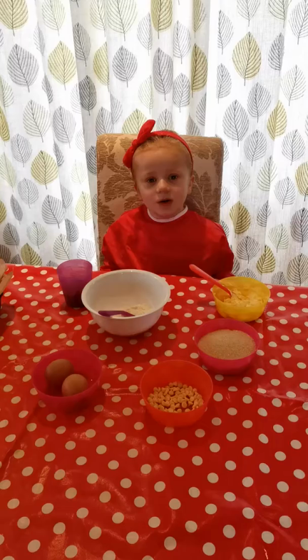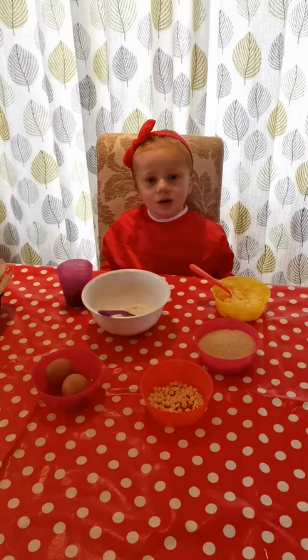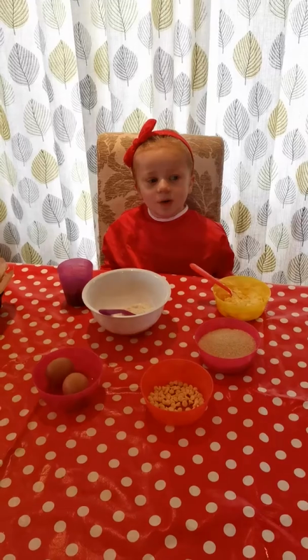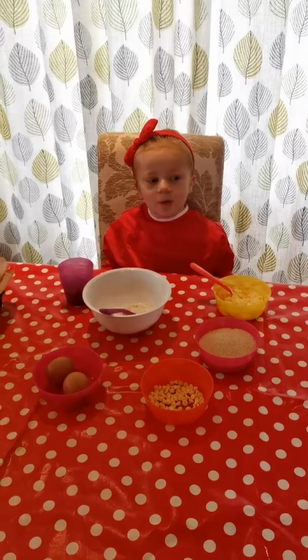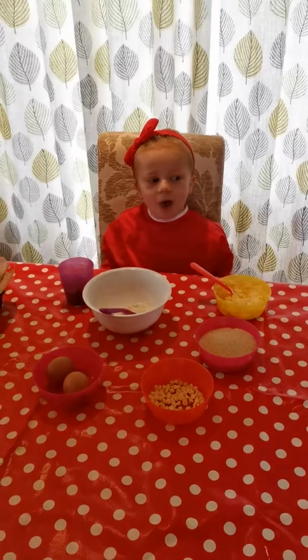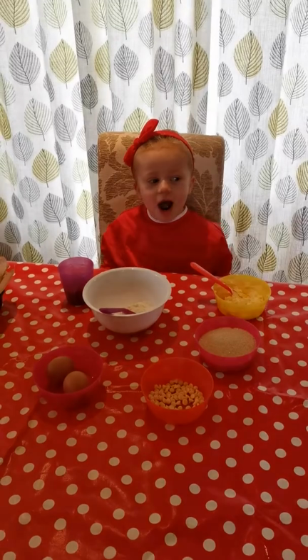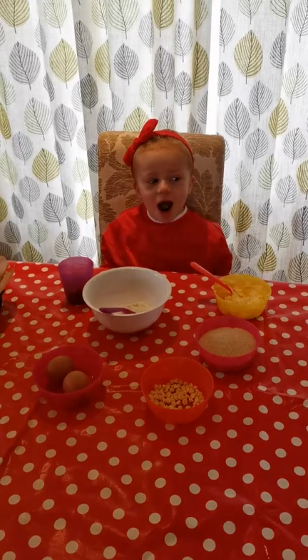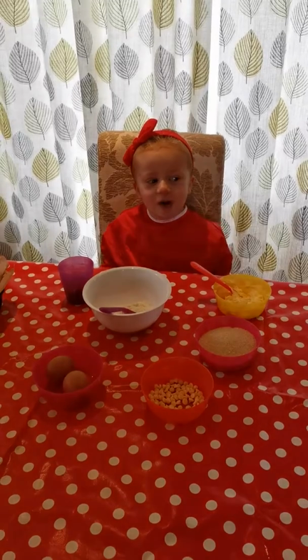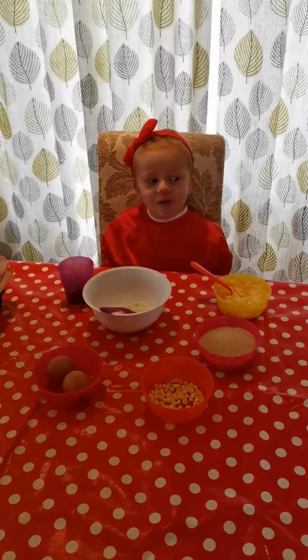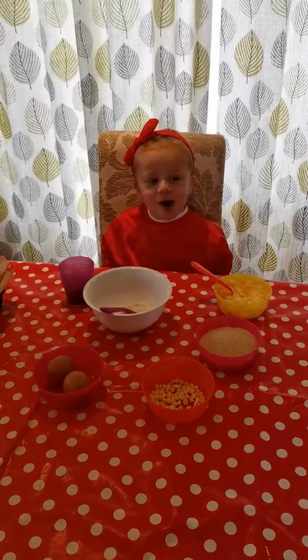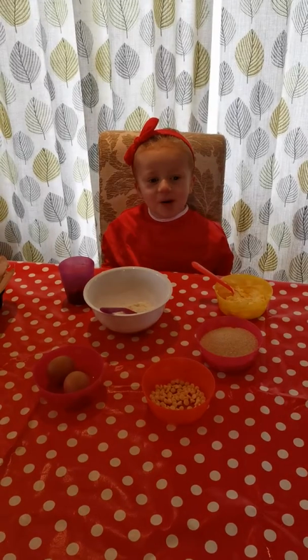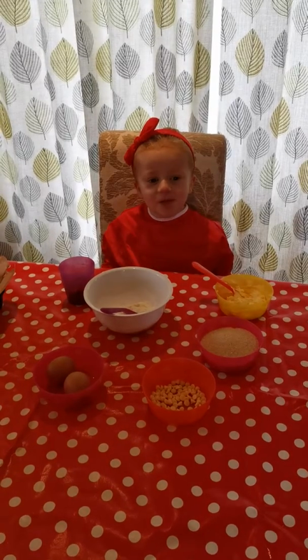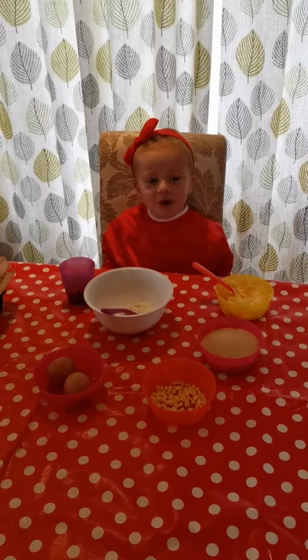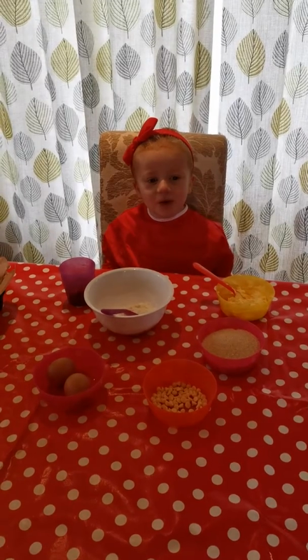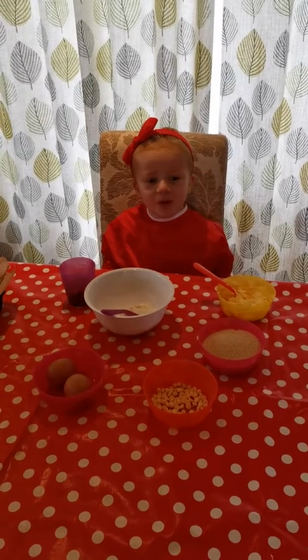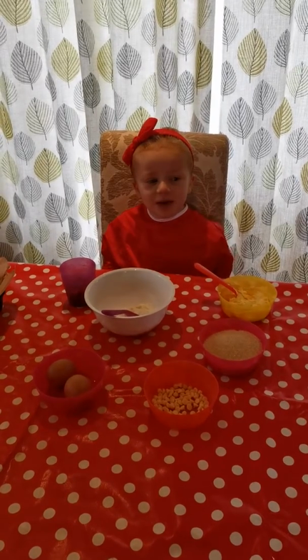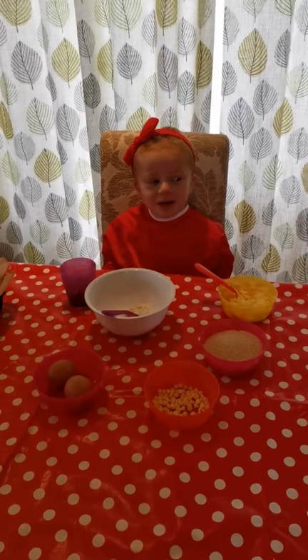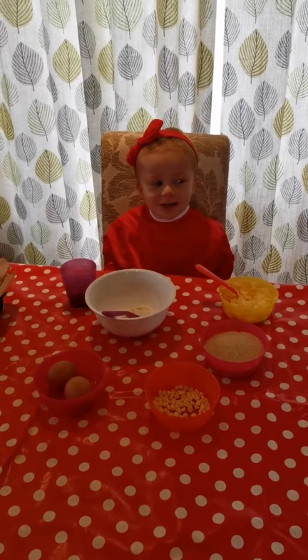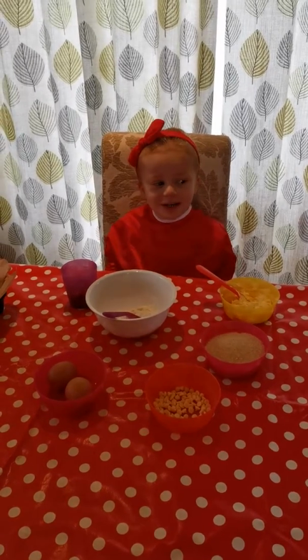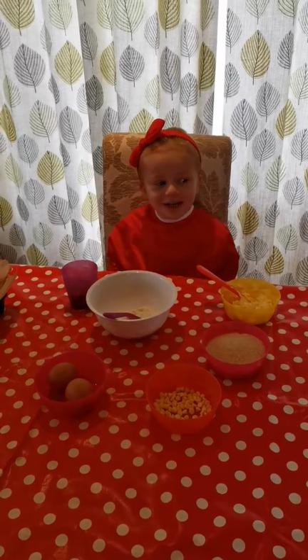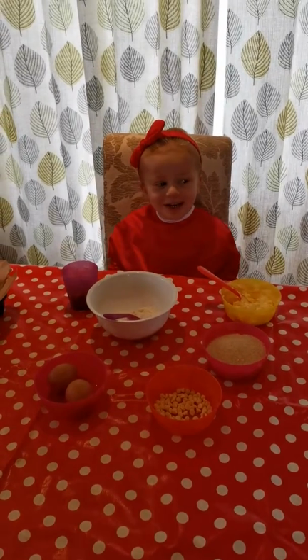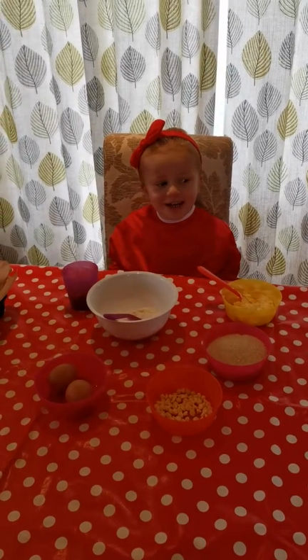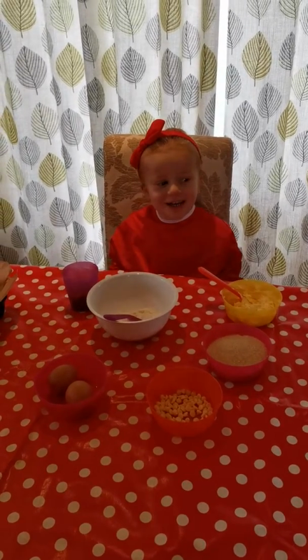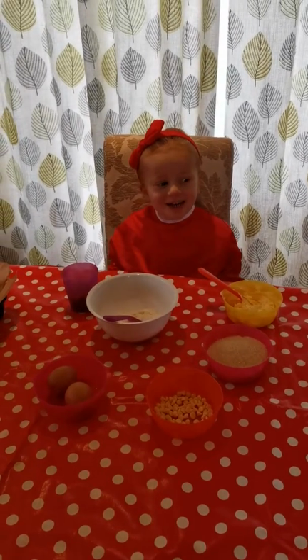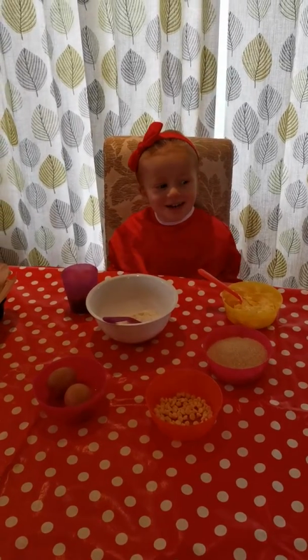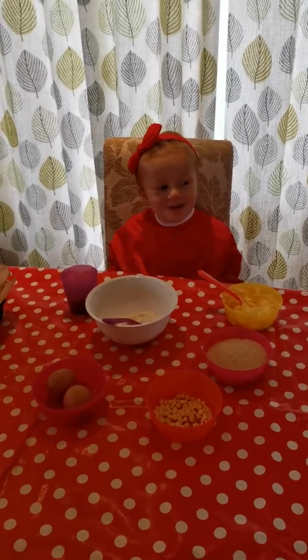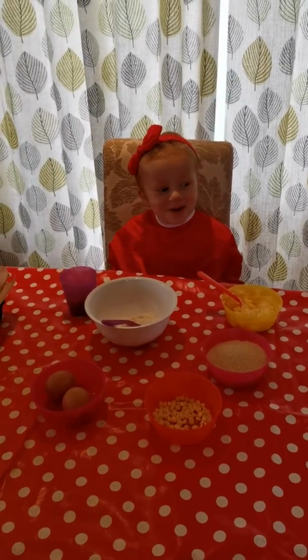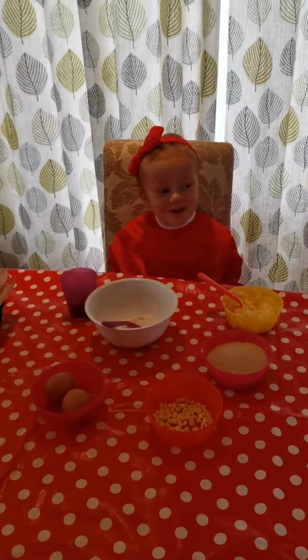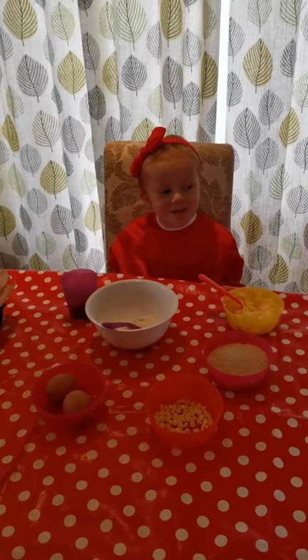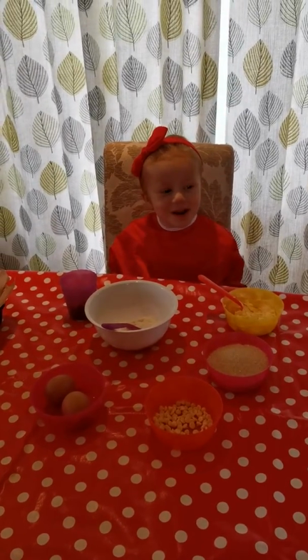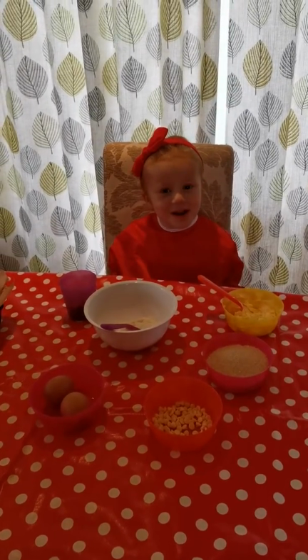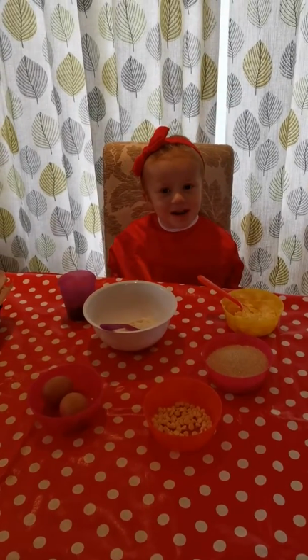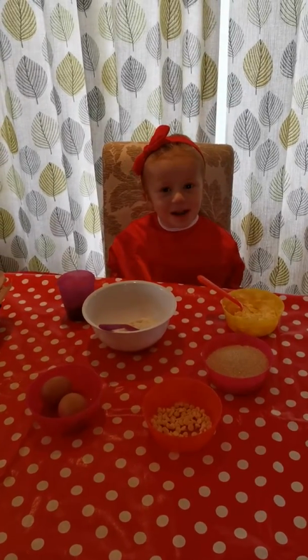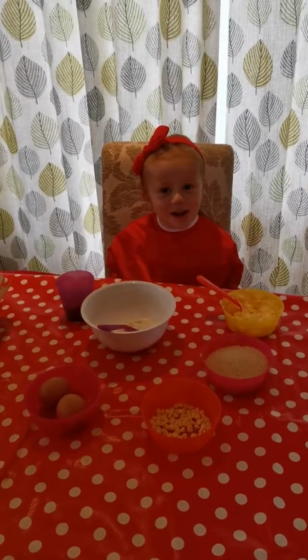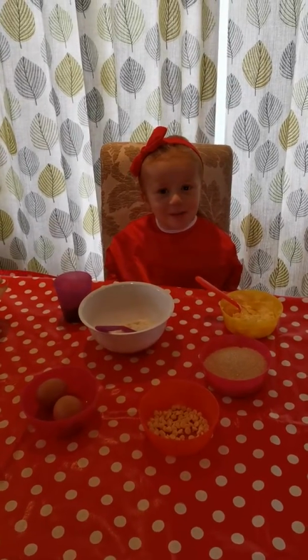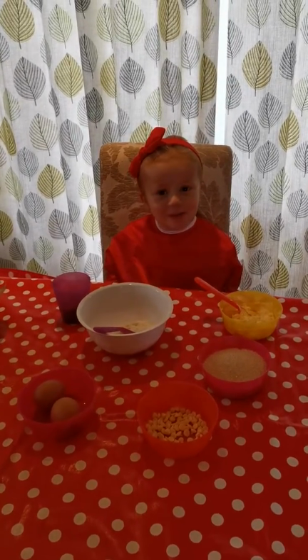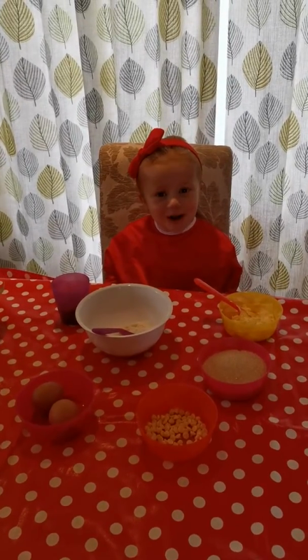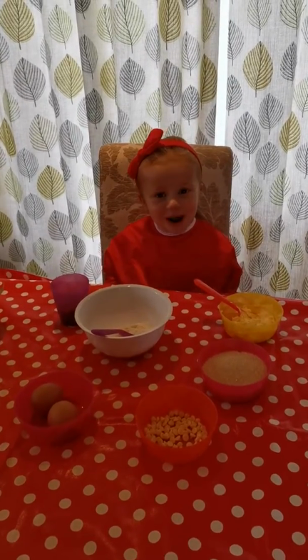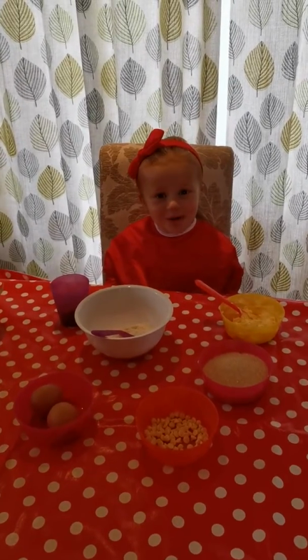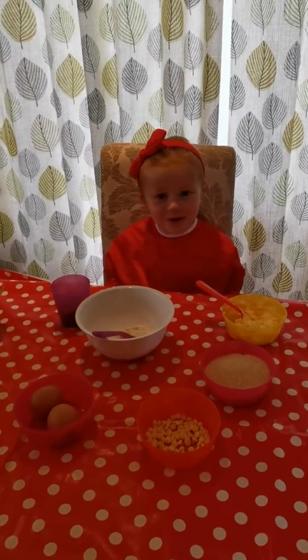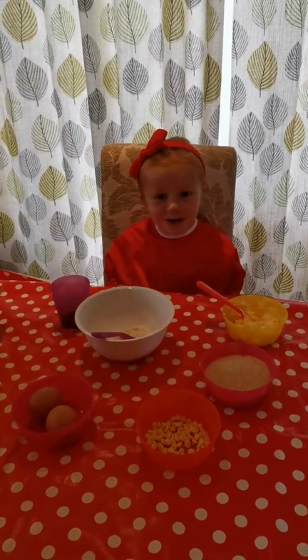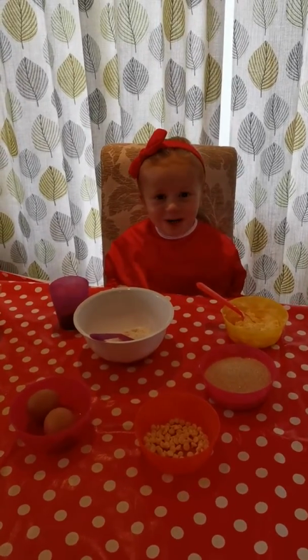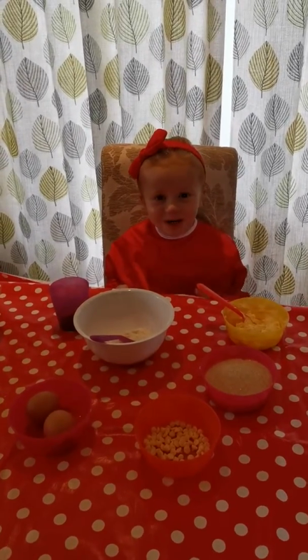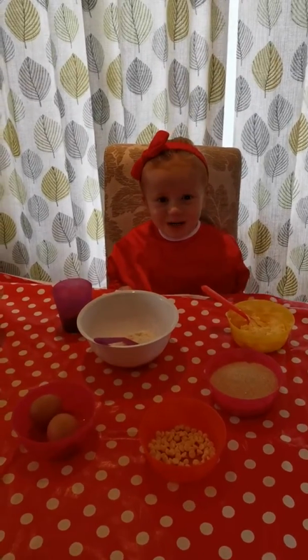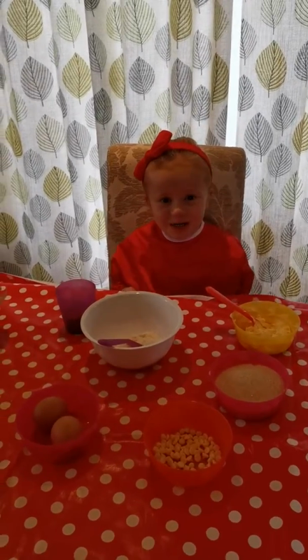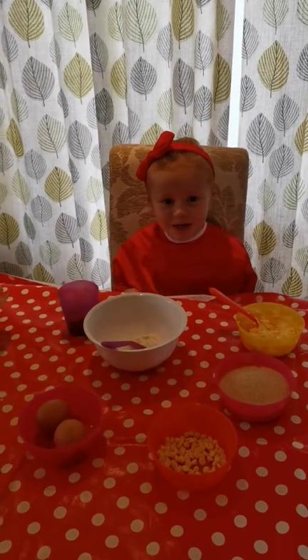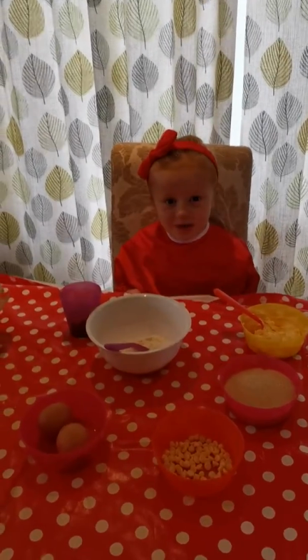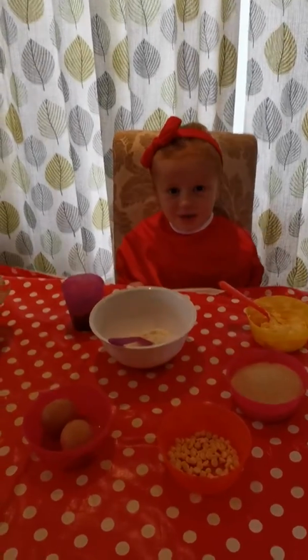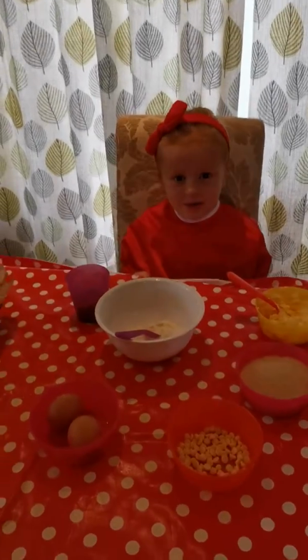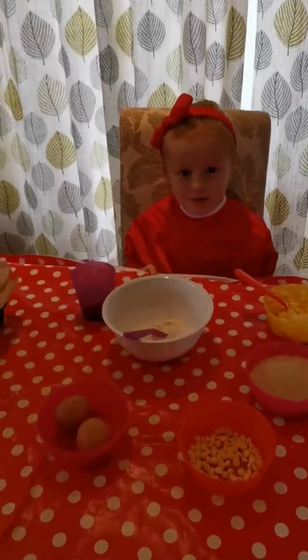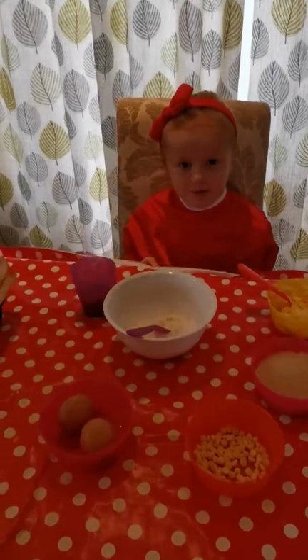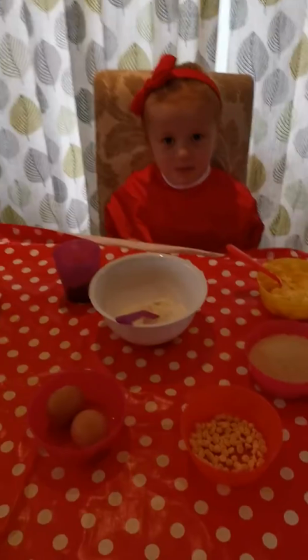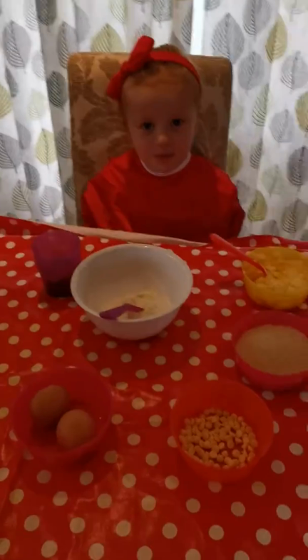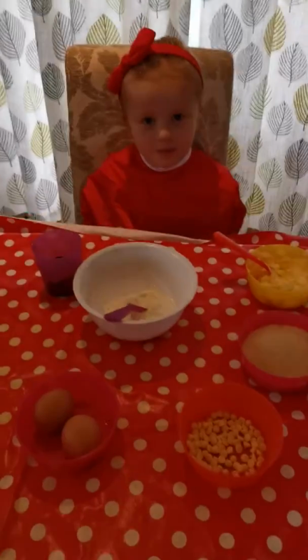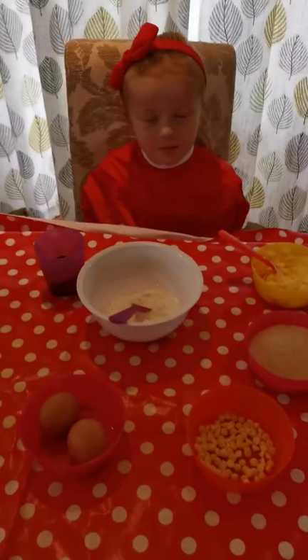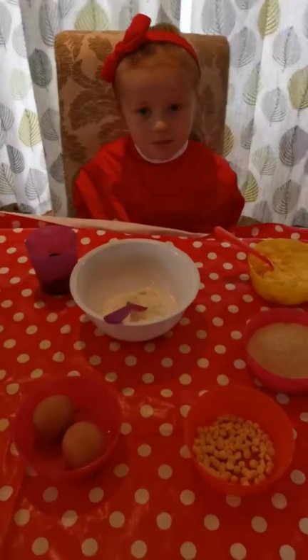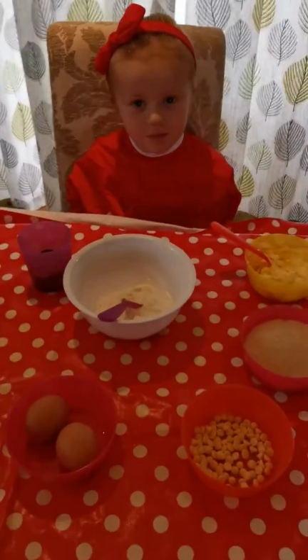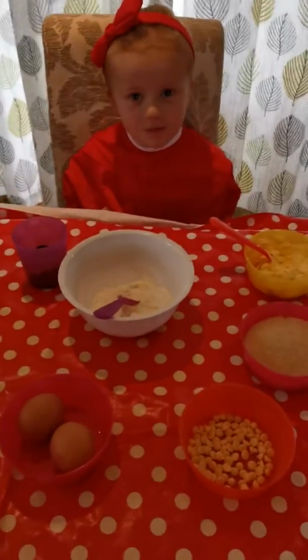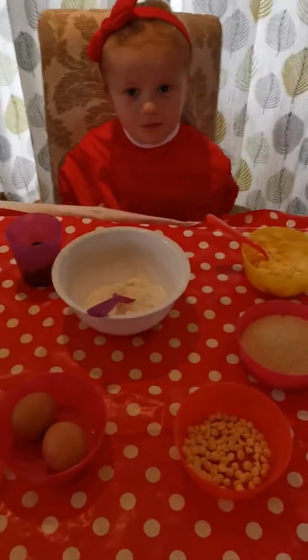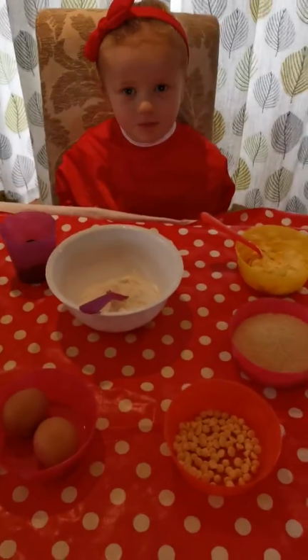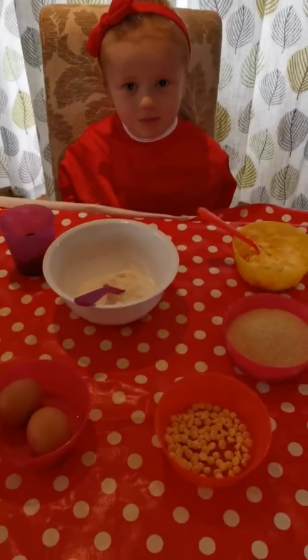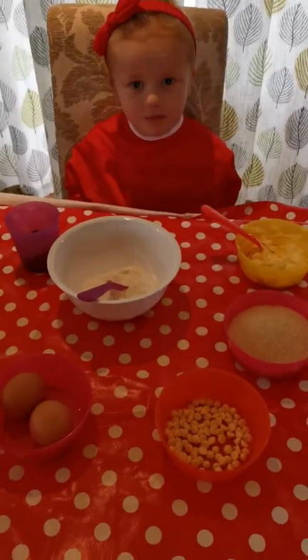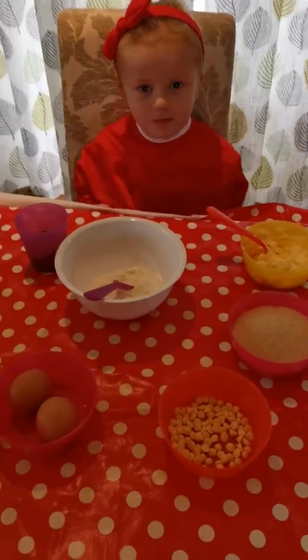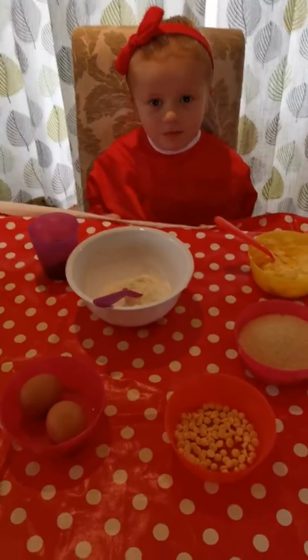Welcome to Whiskey's. We're making chocolate brownies today.